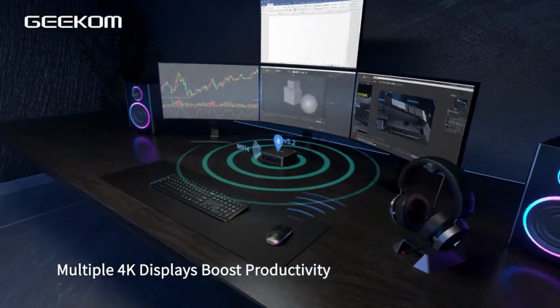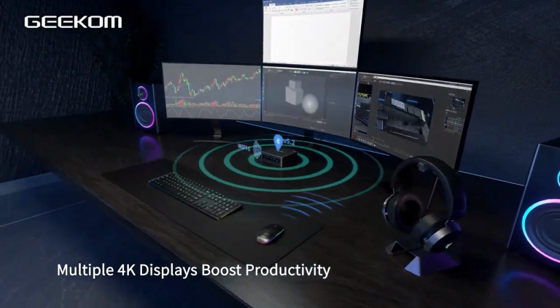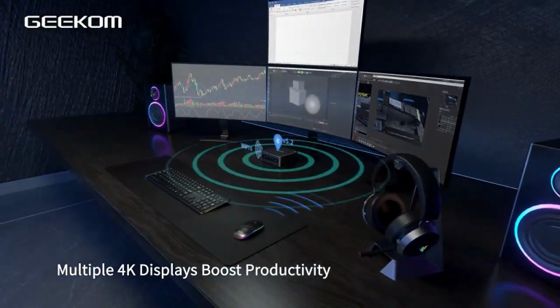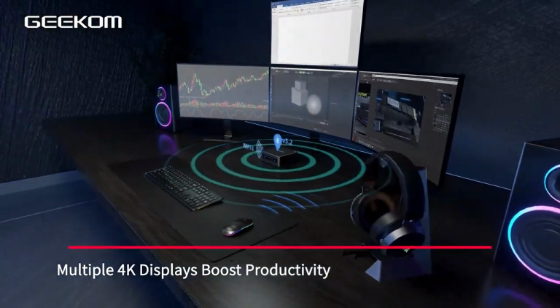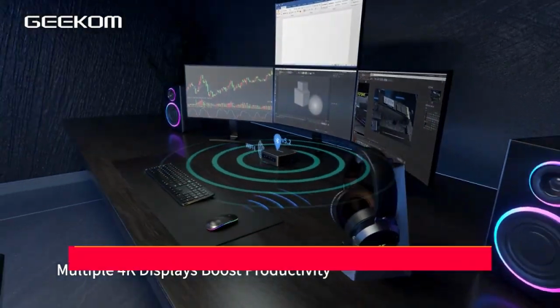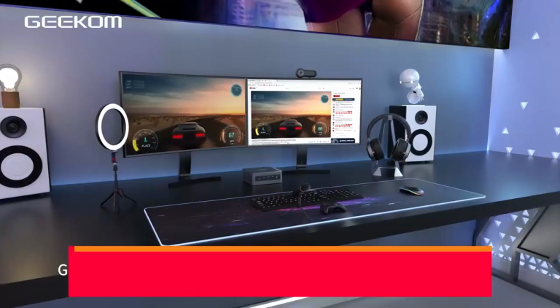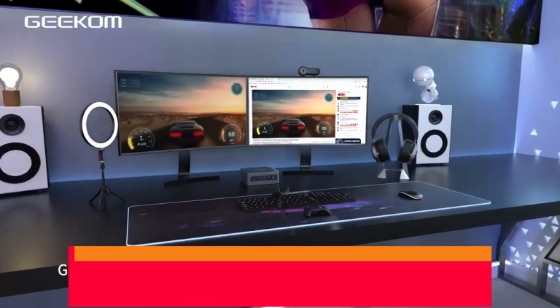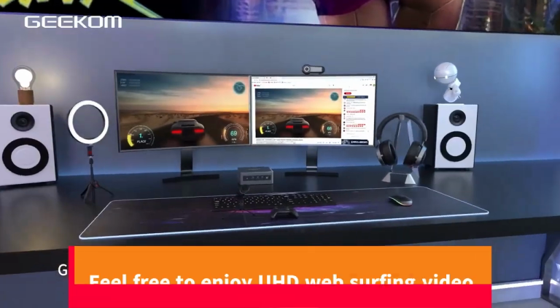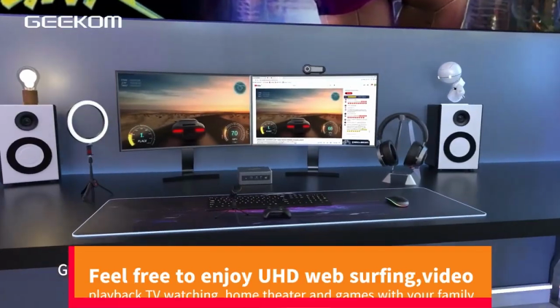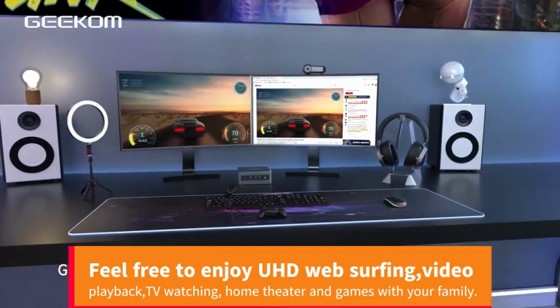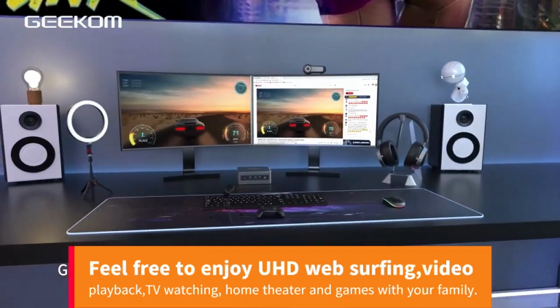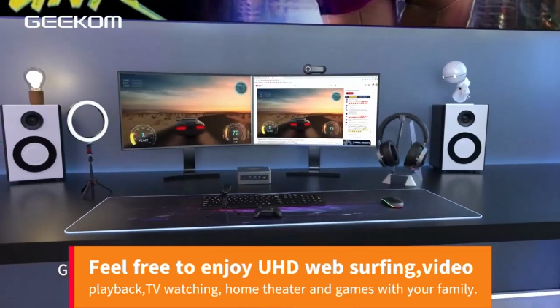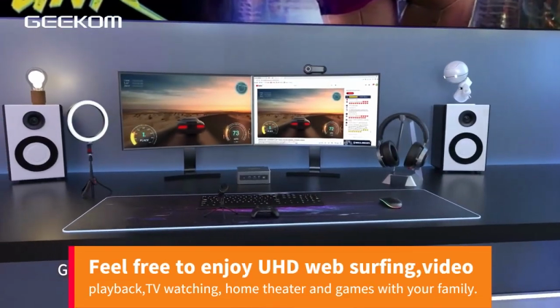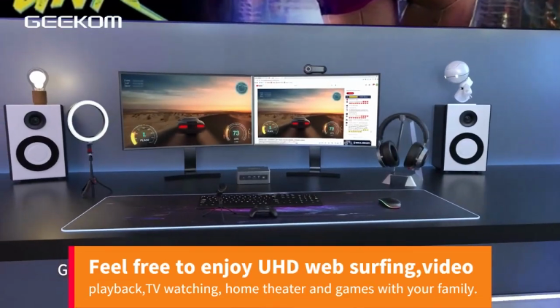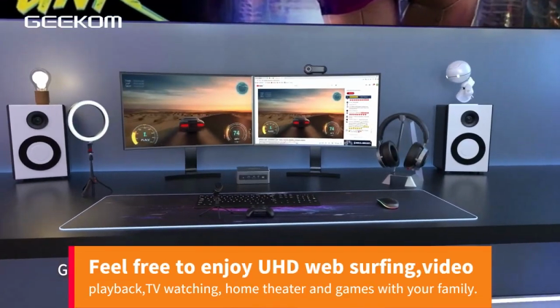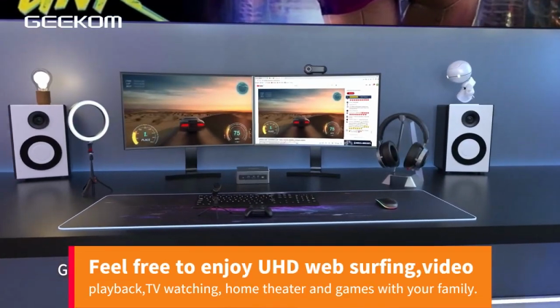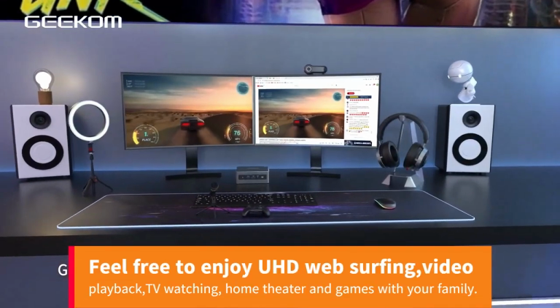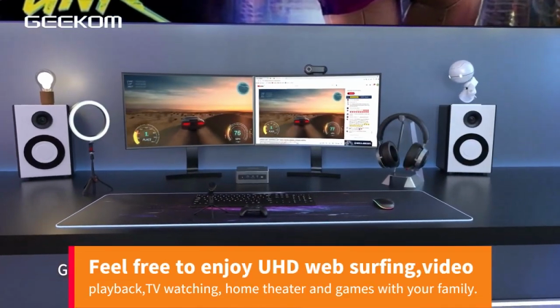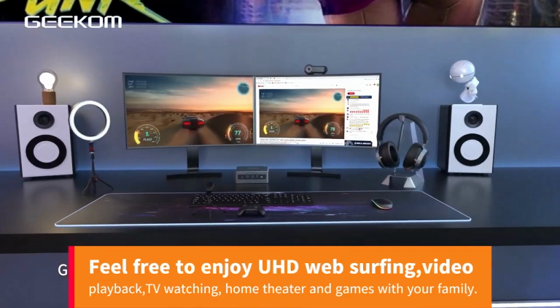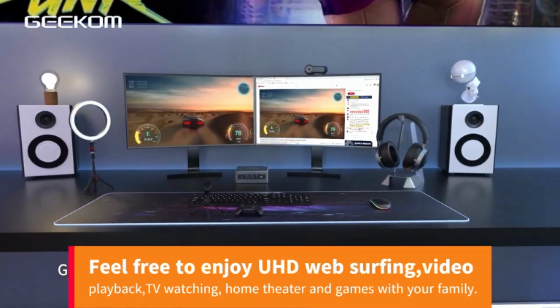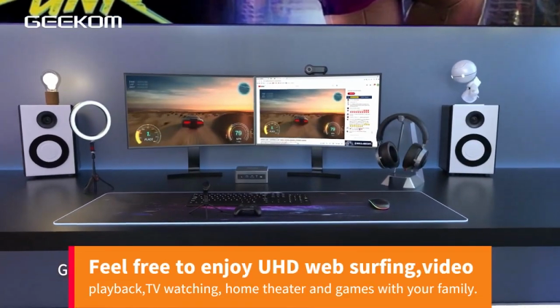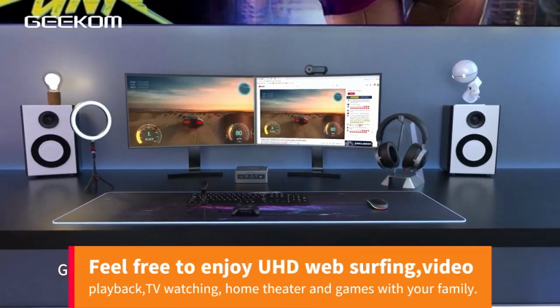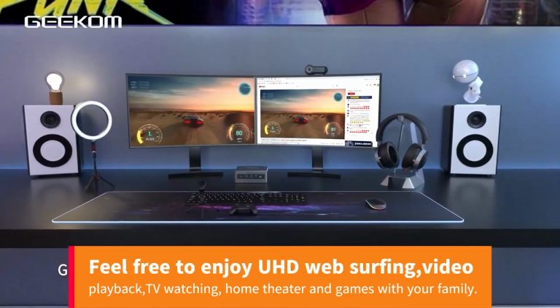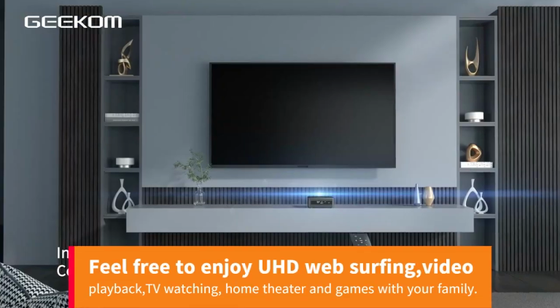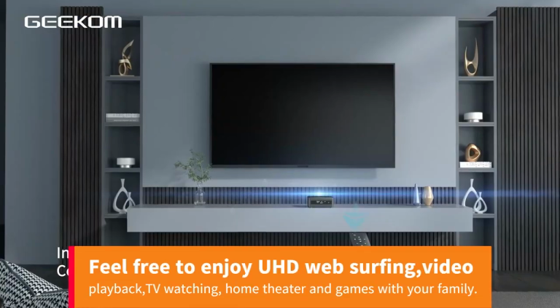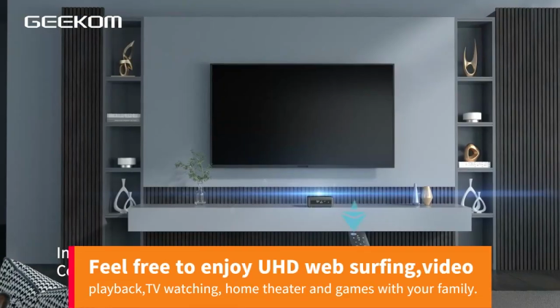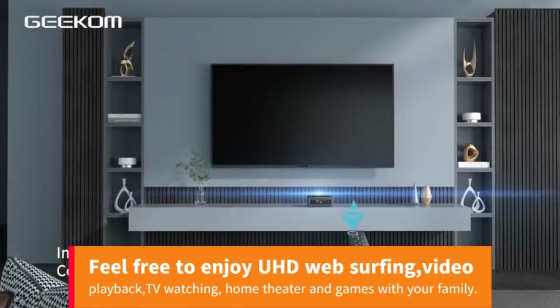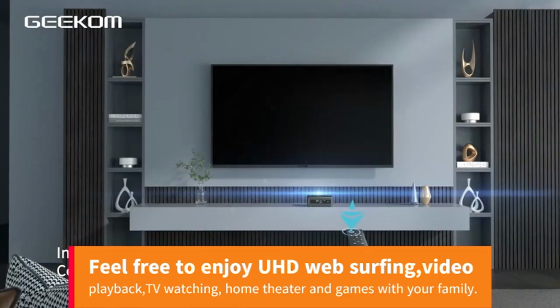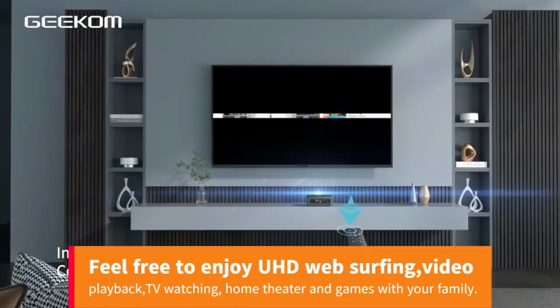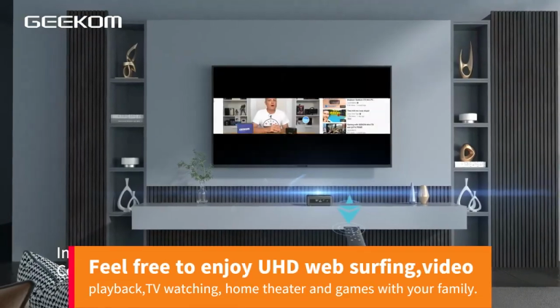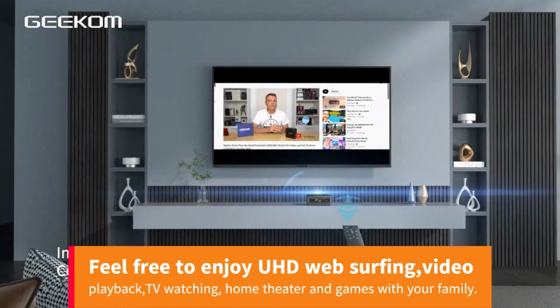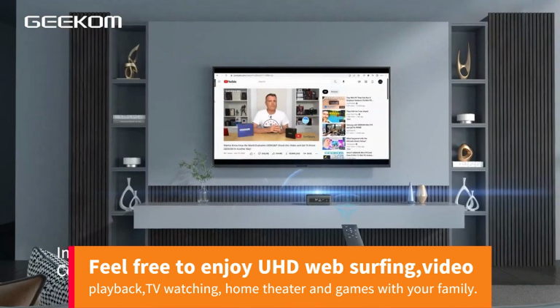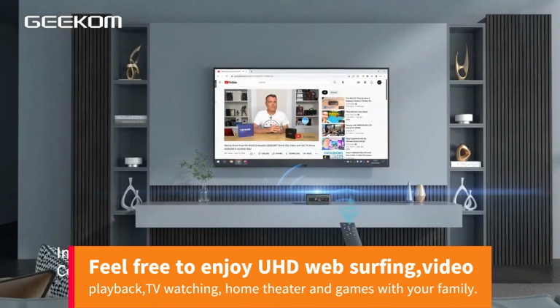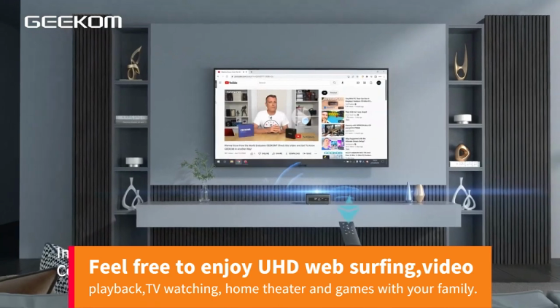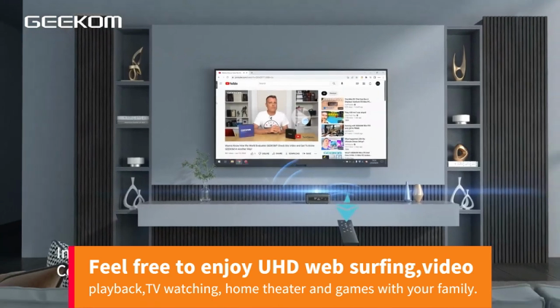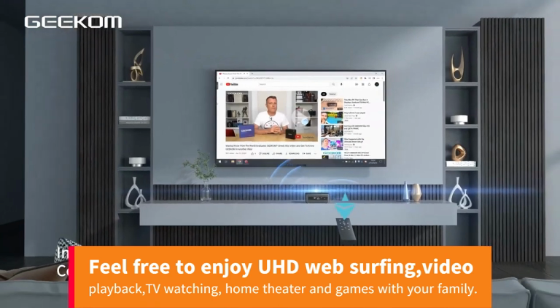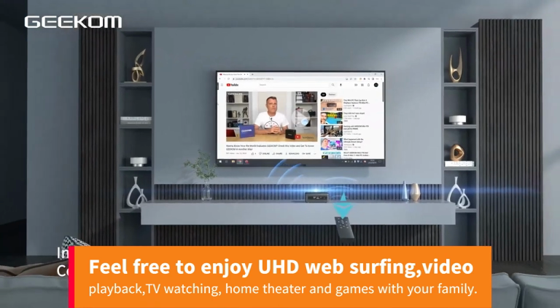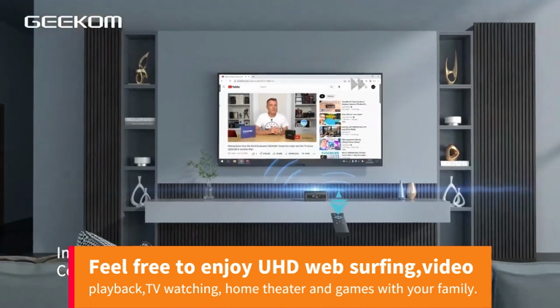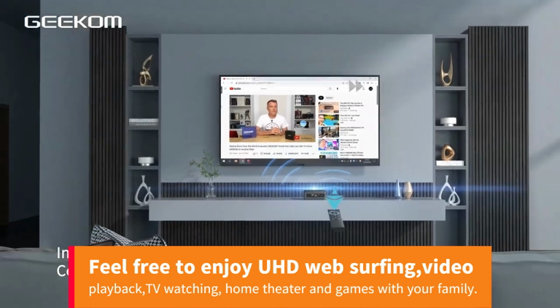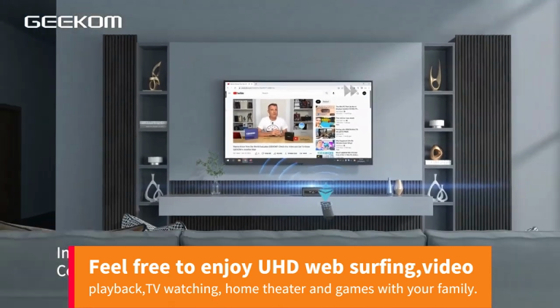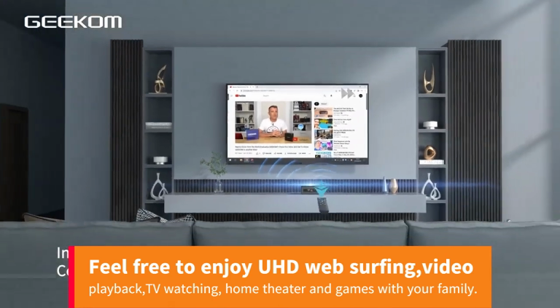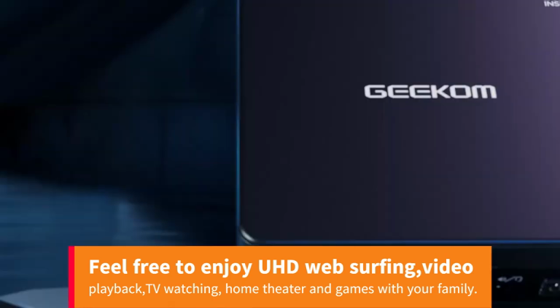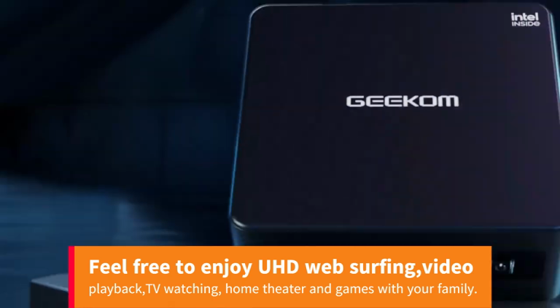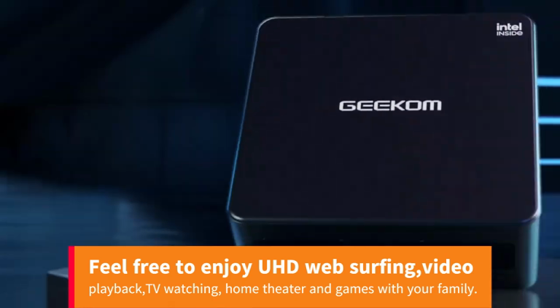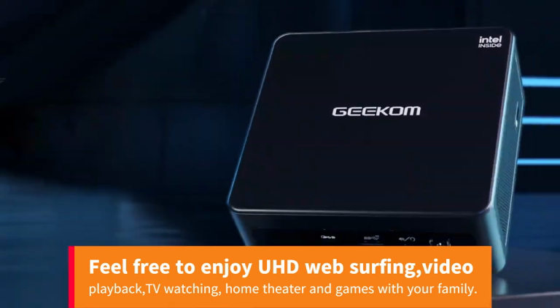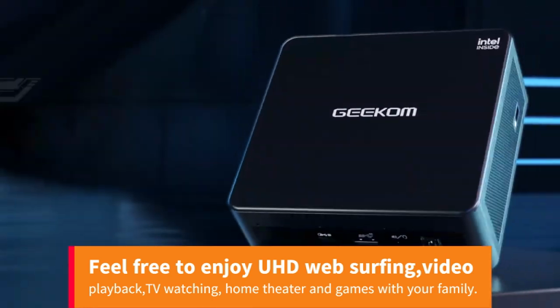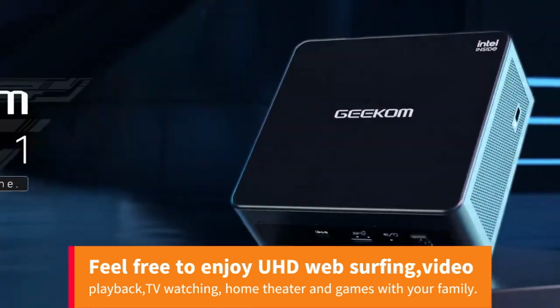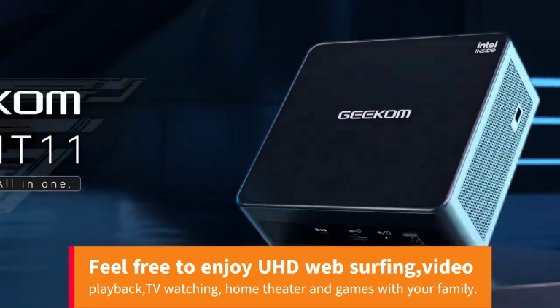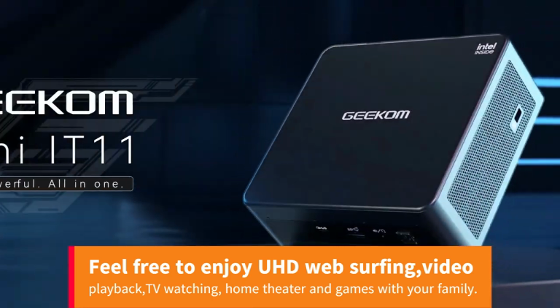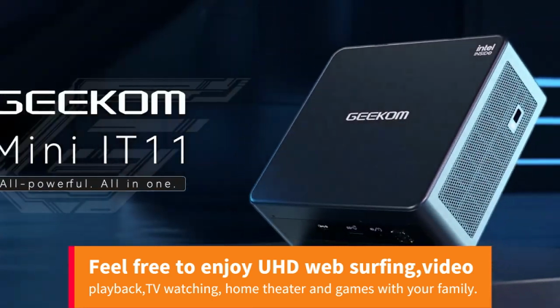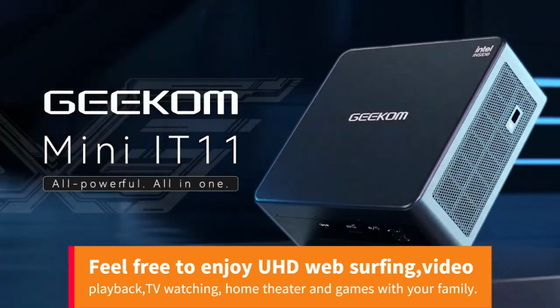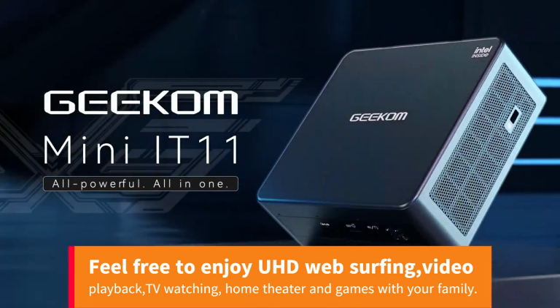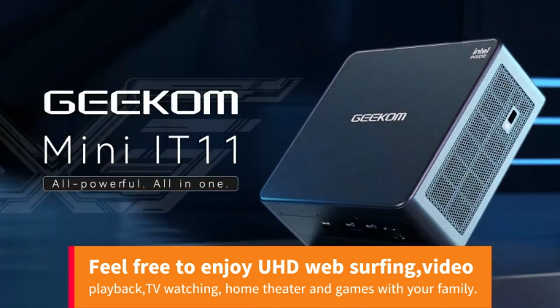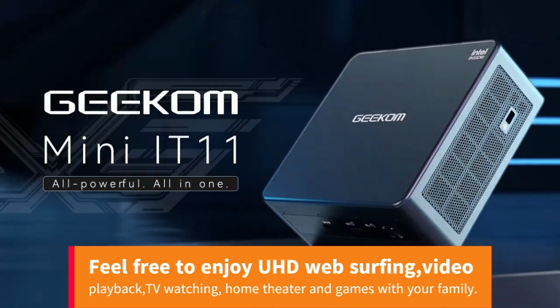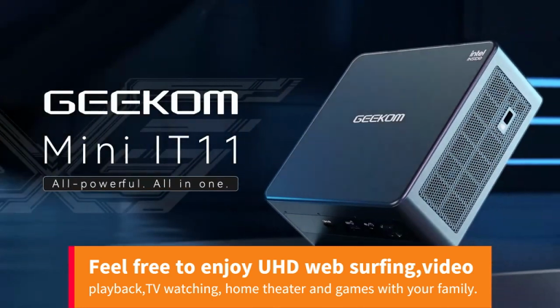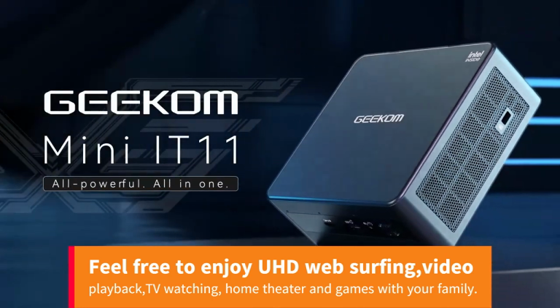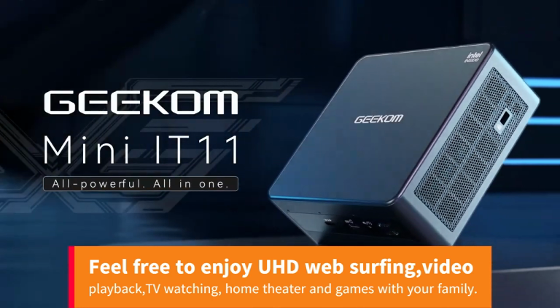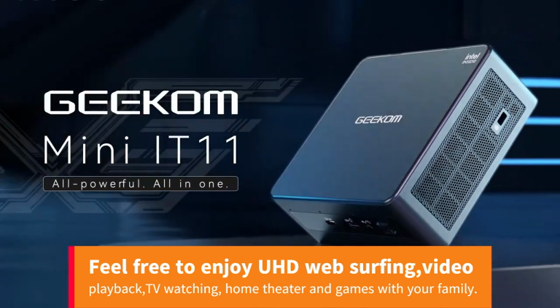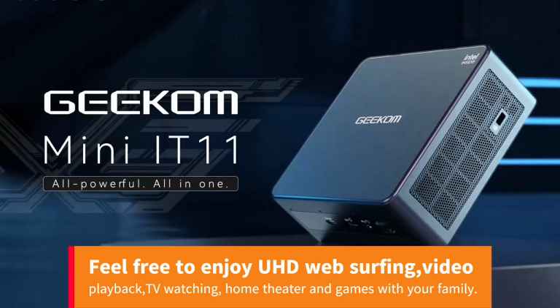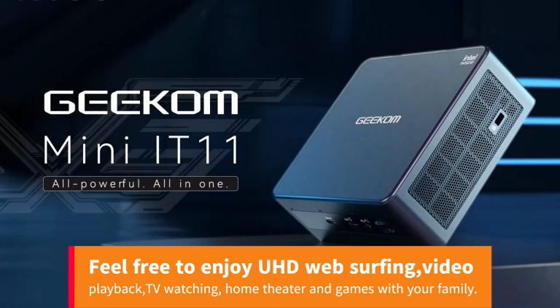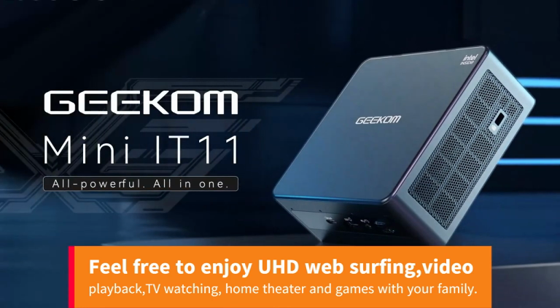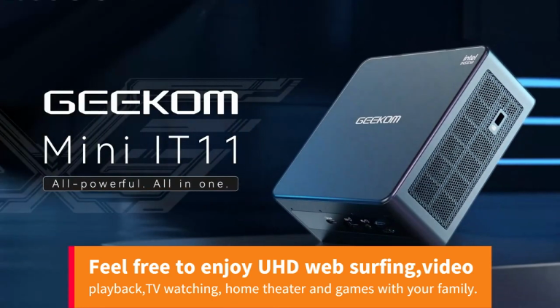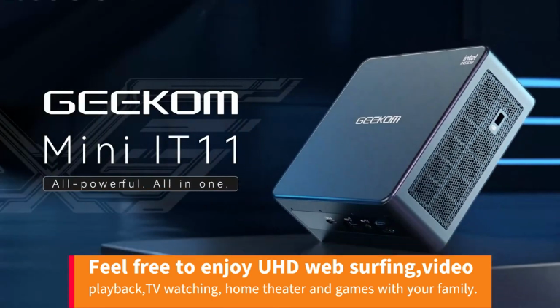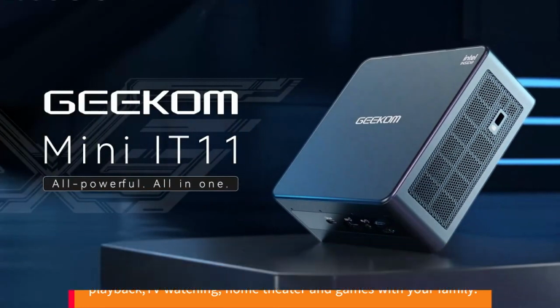Feel free to enjoy UHD web surfing, video playback, TV watching, home theater, and games with your family.